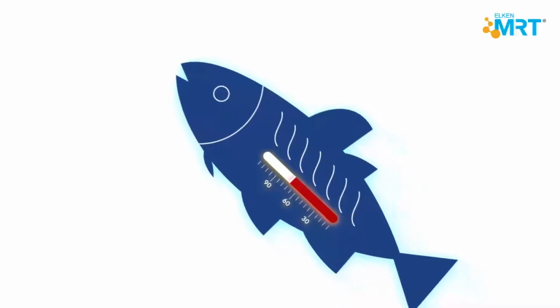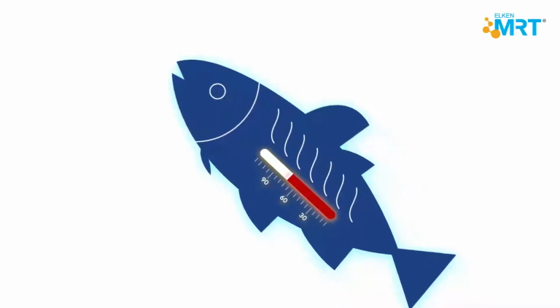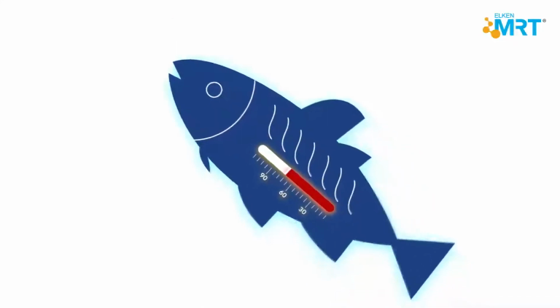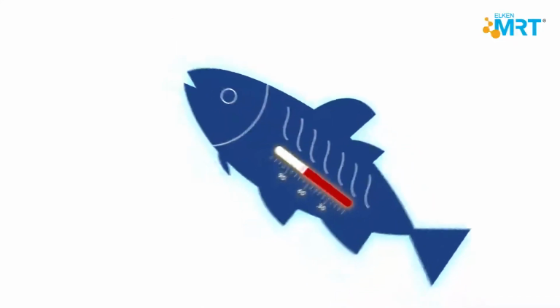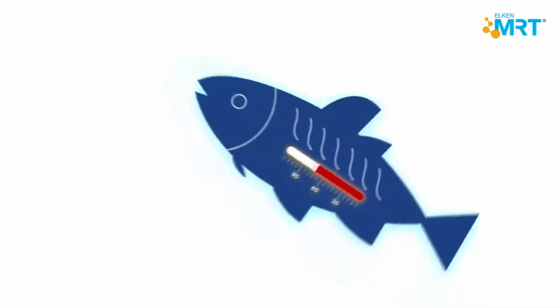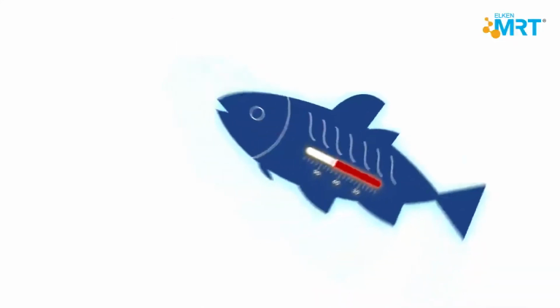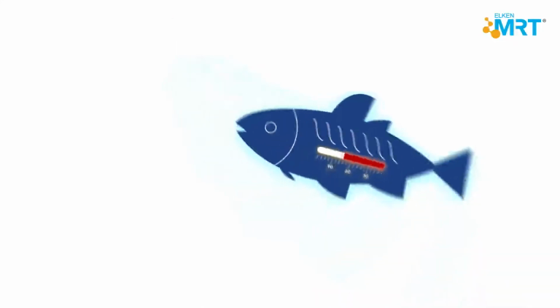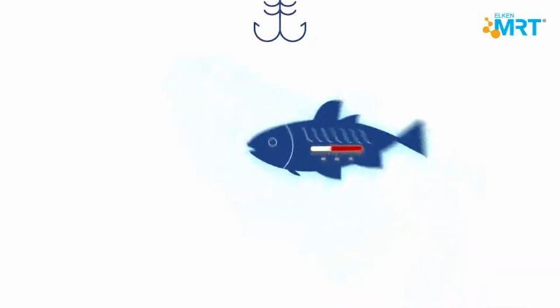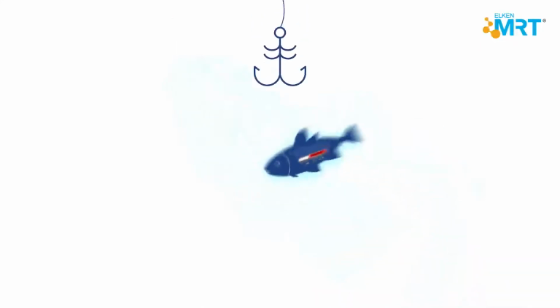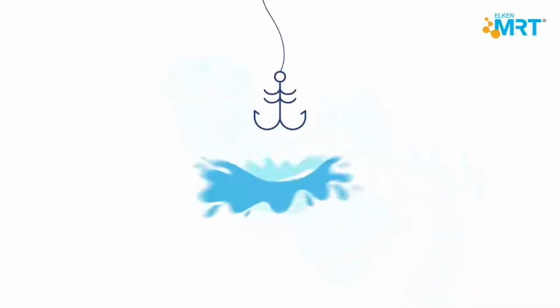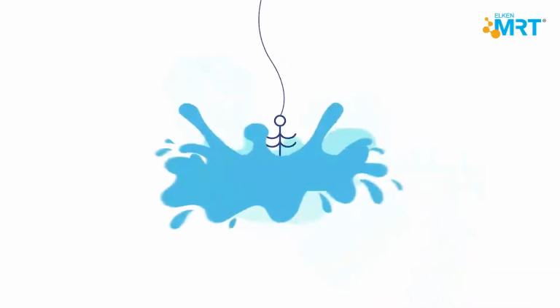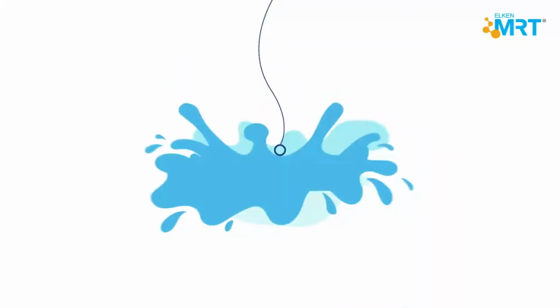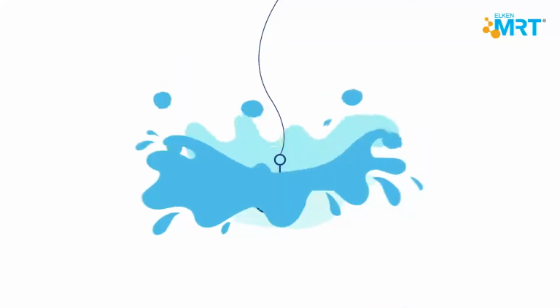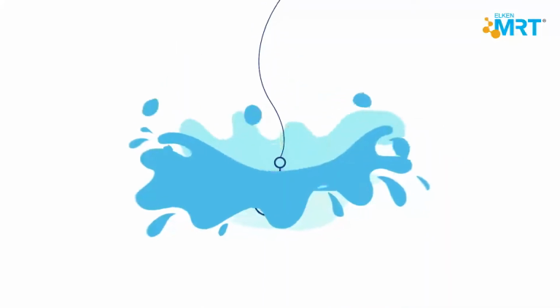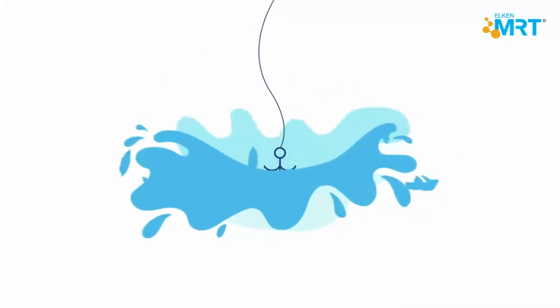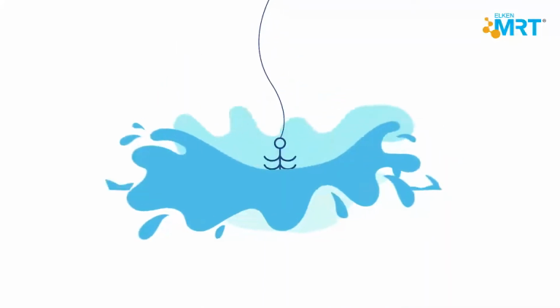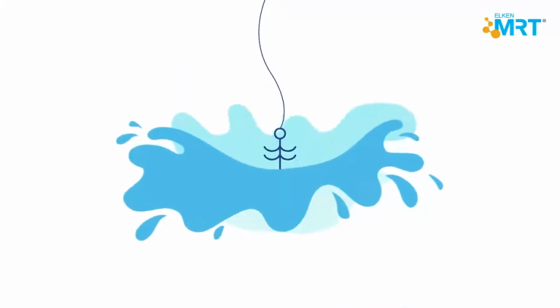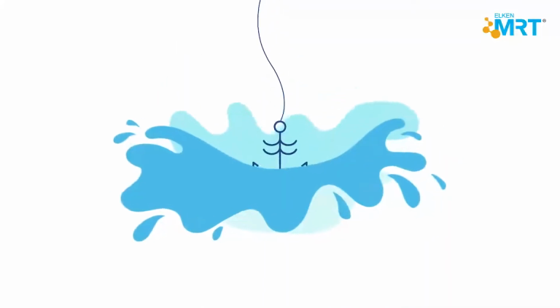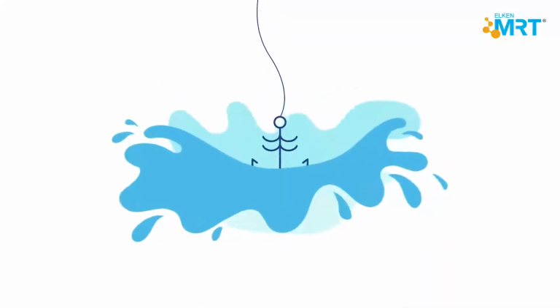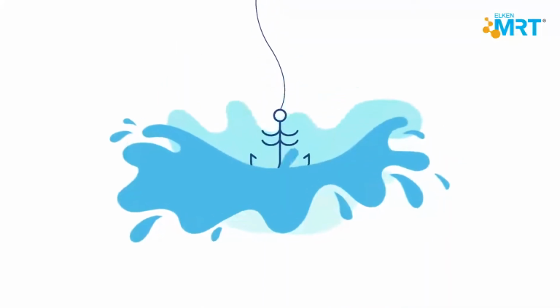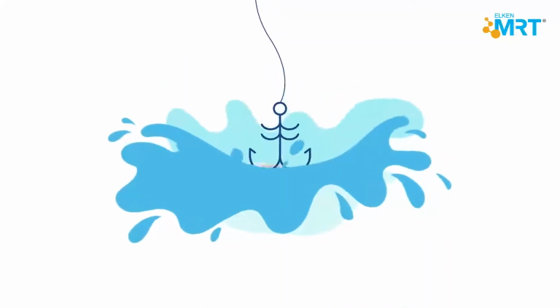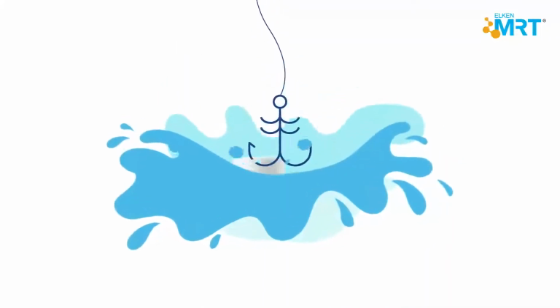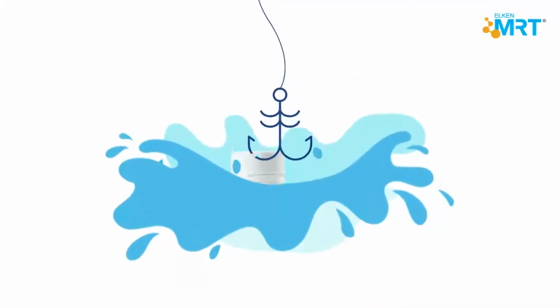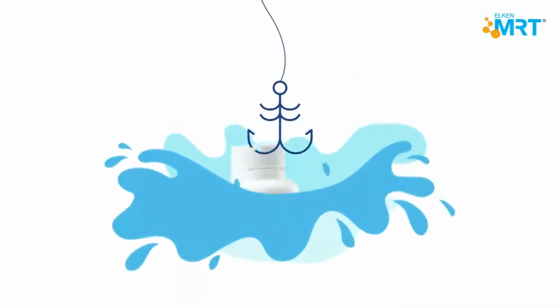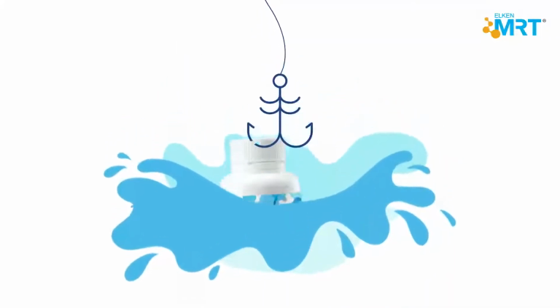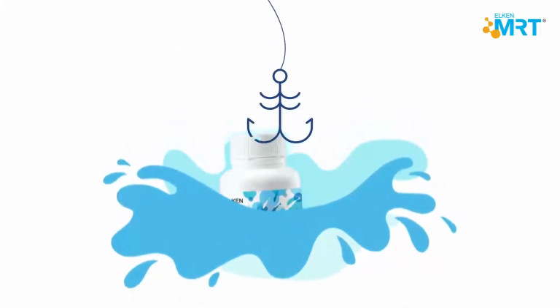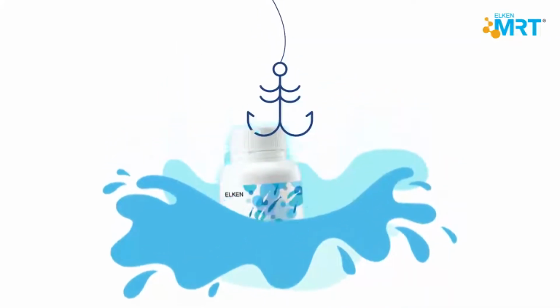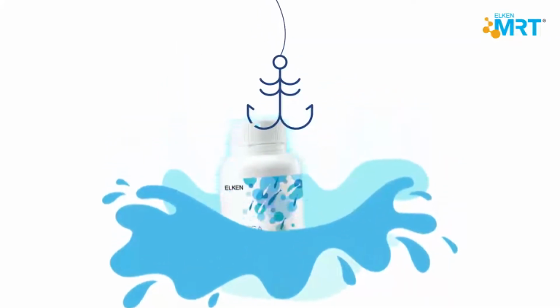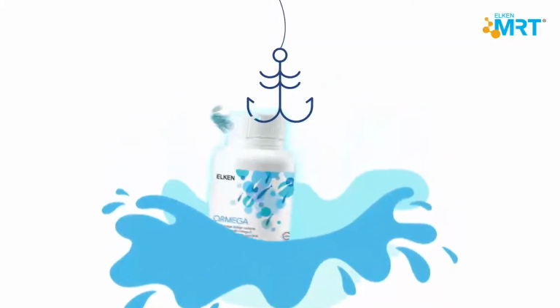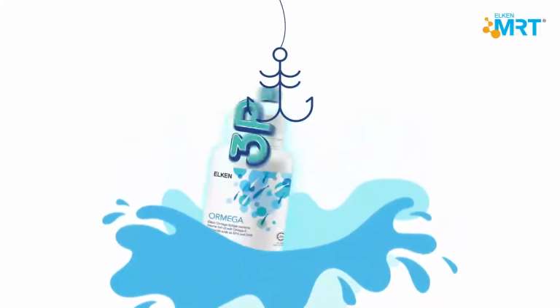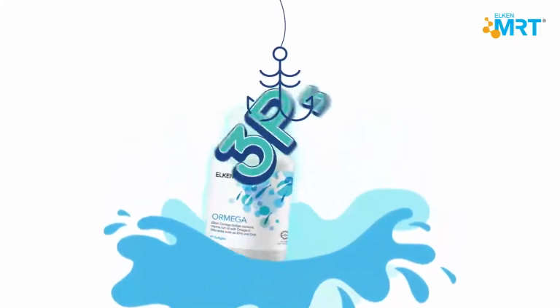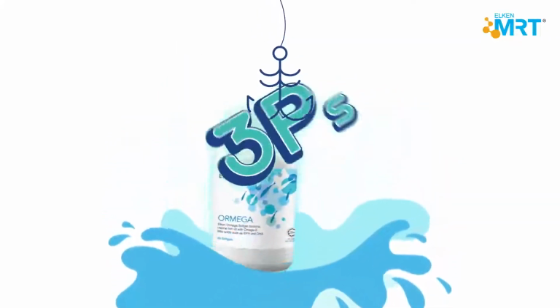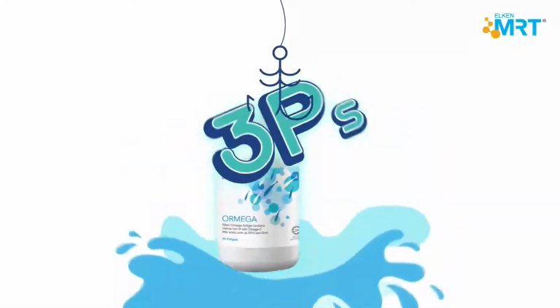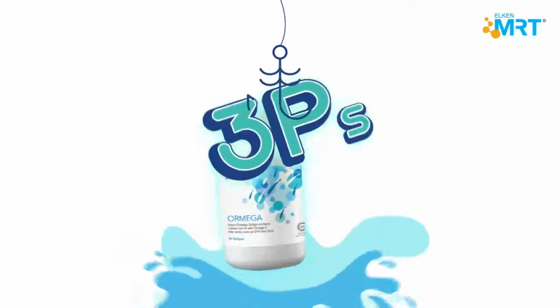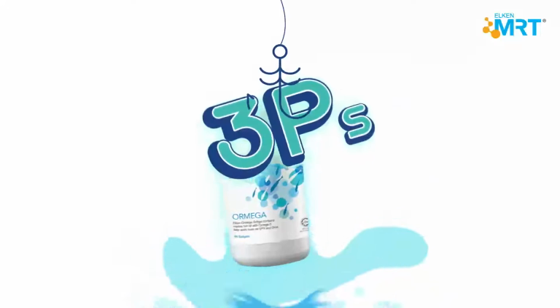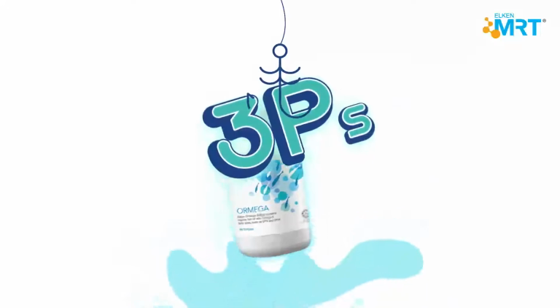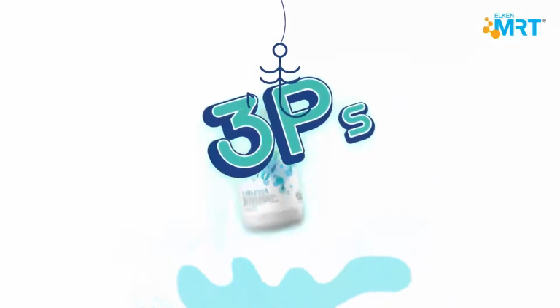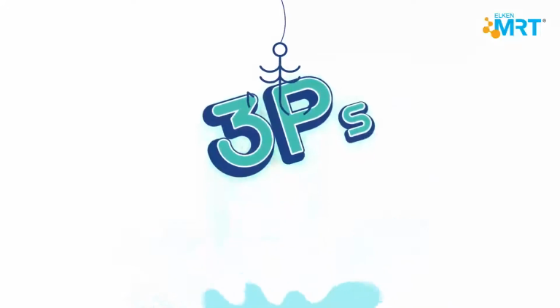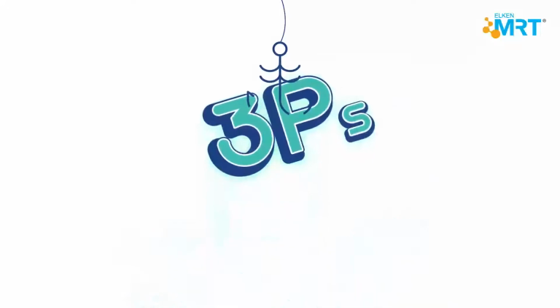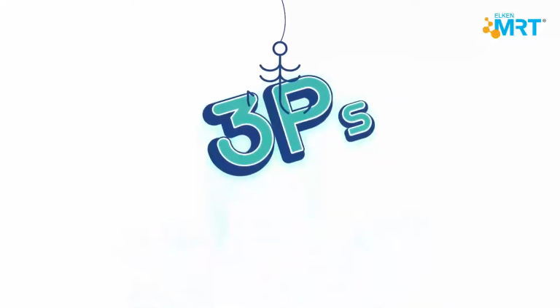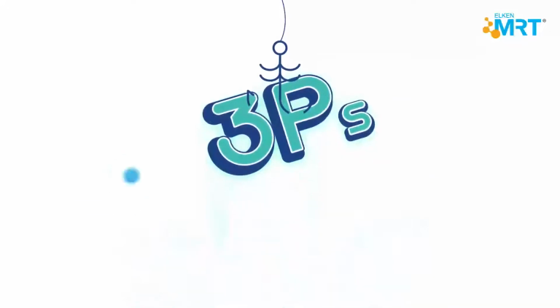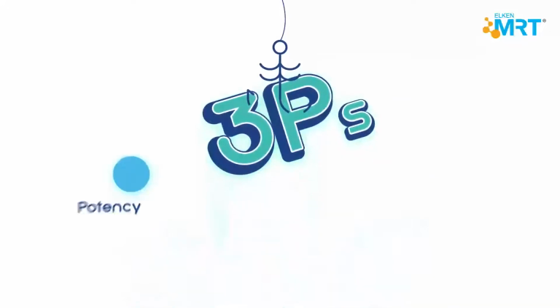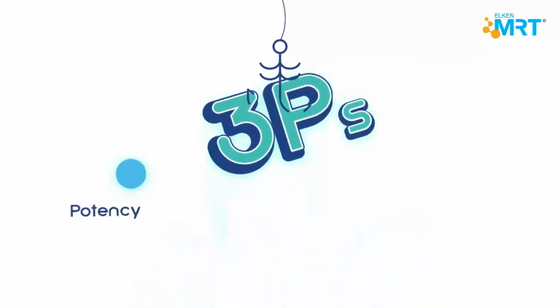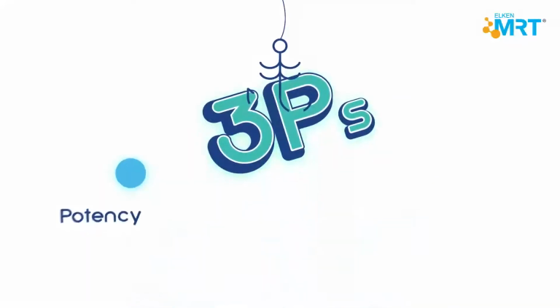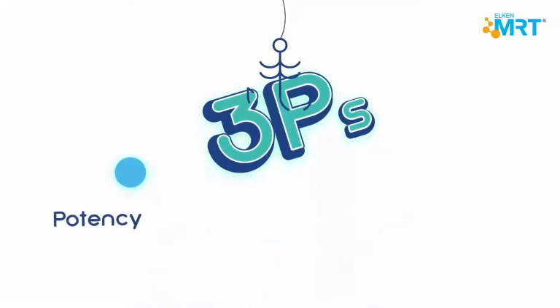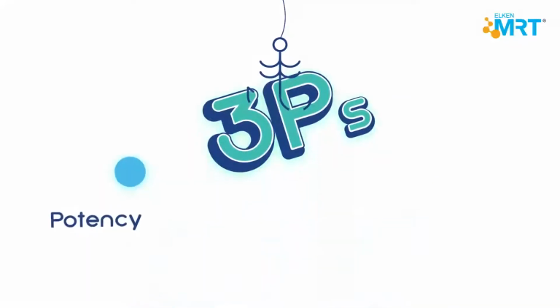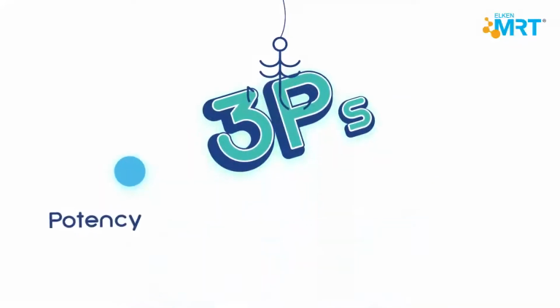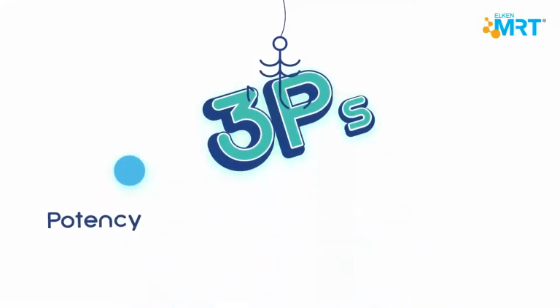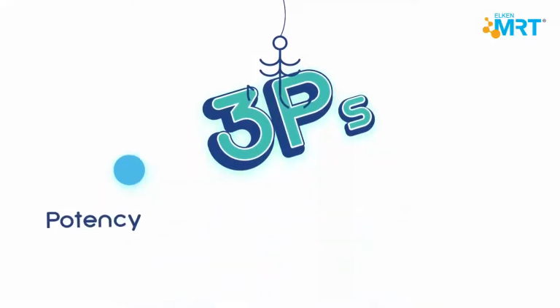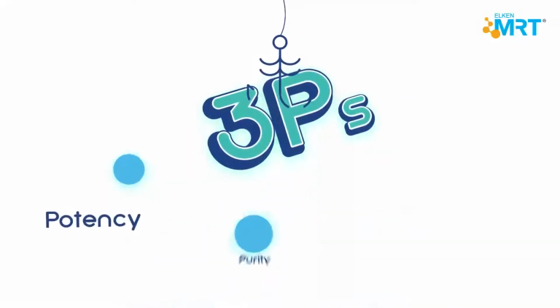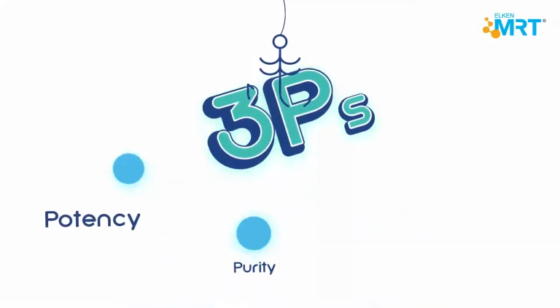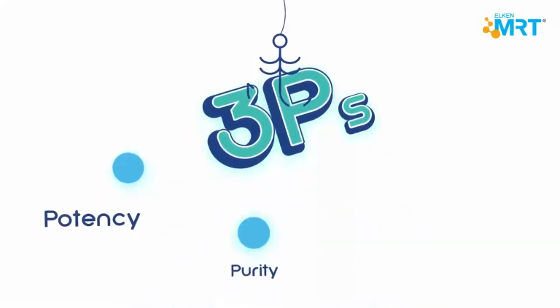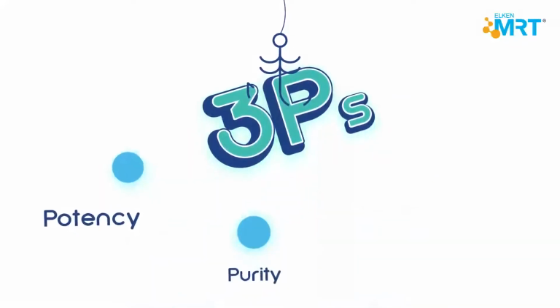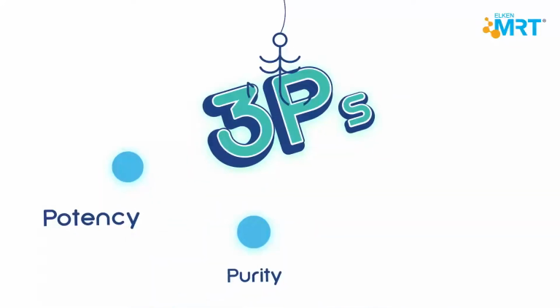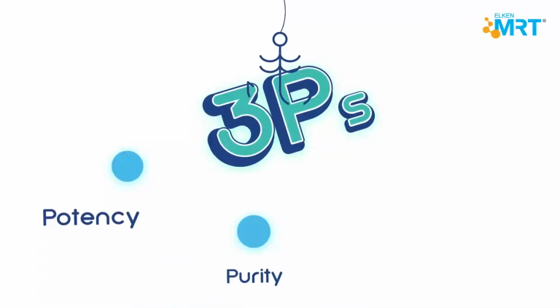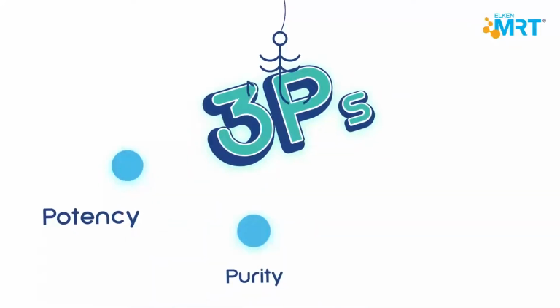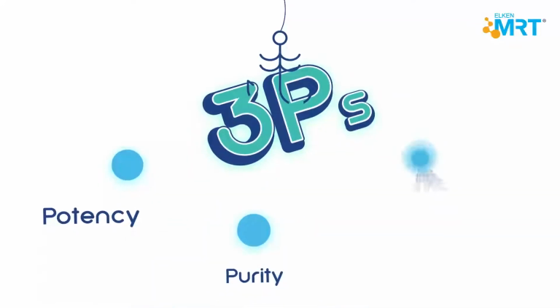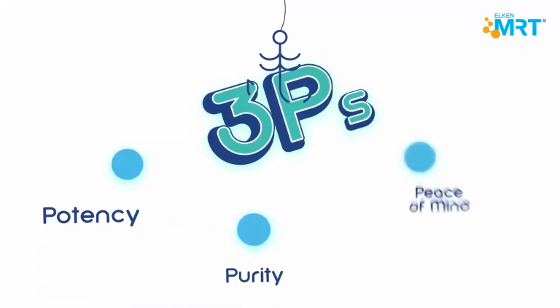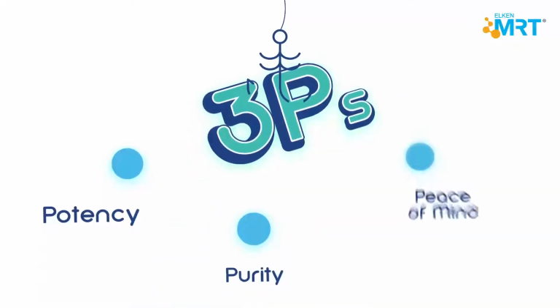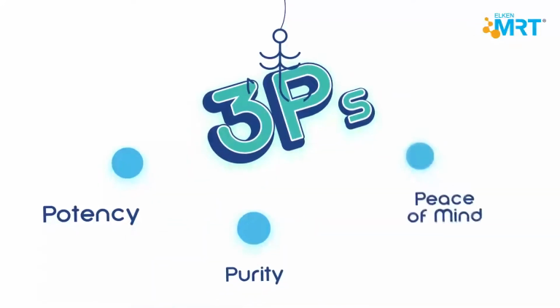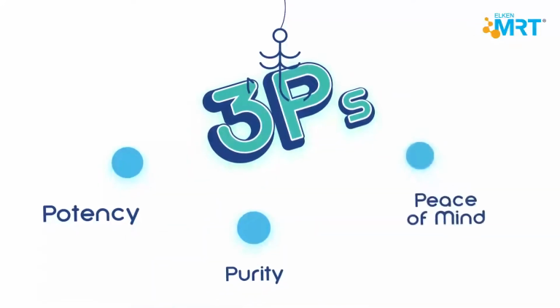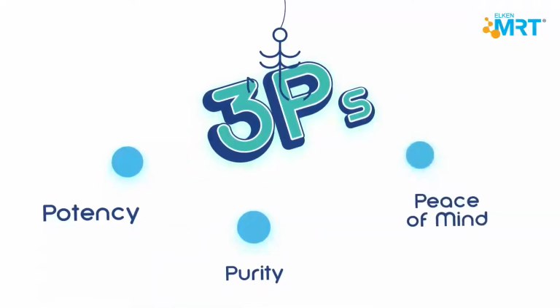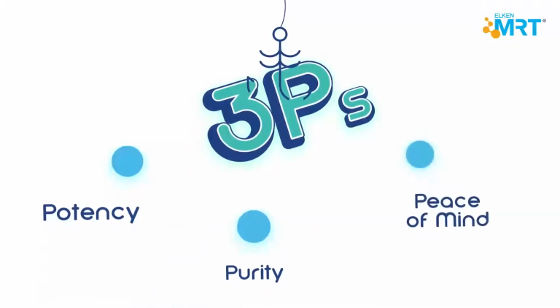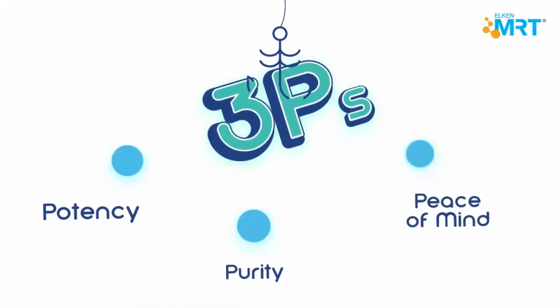That's why you need Elkinormega, with oomphies: potency, purity, and peace of mind.